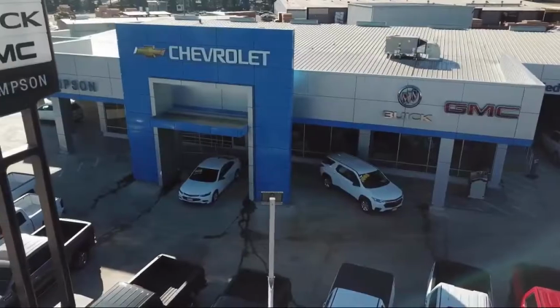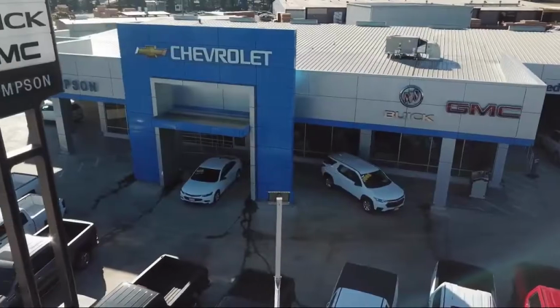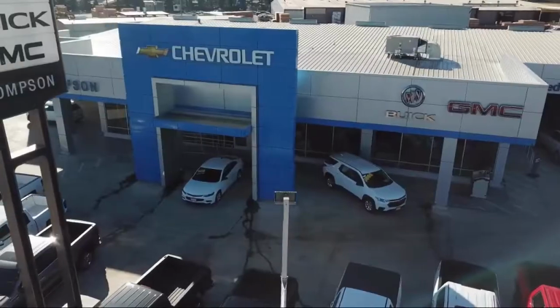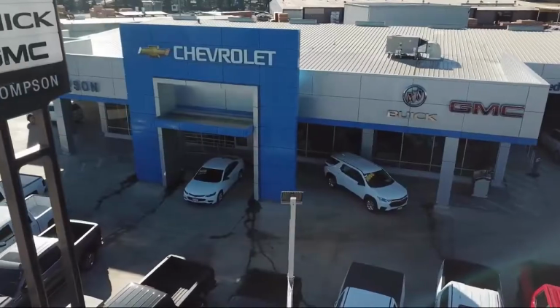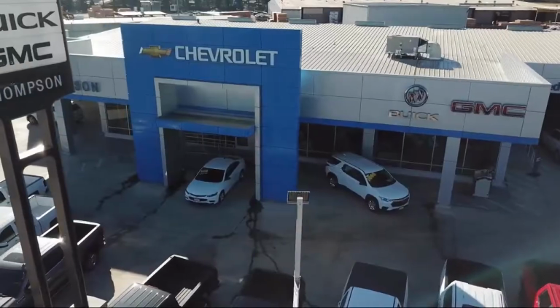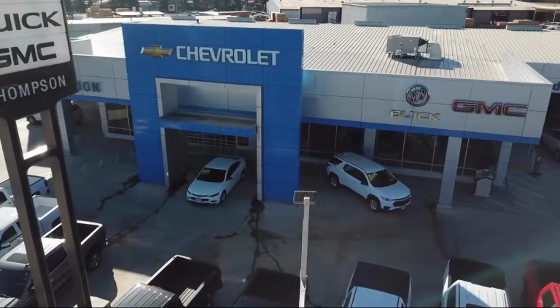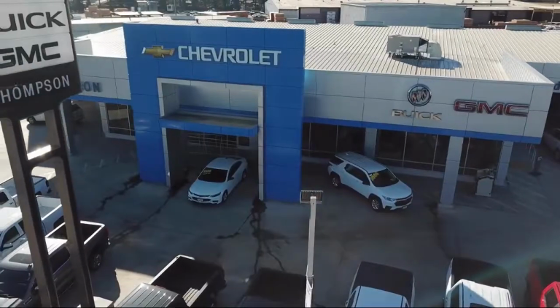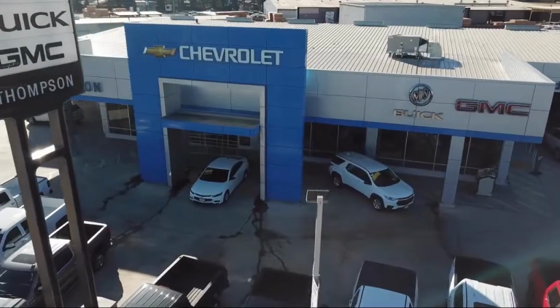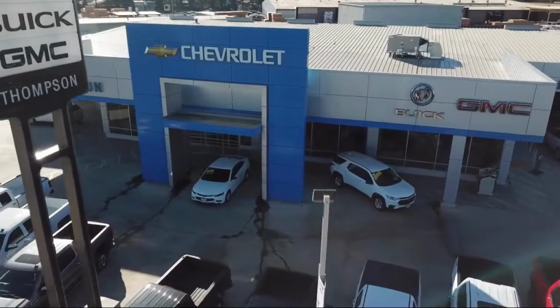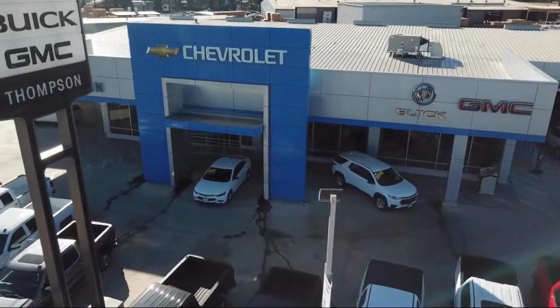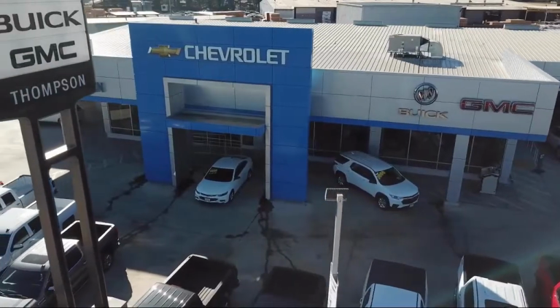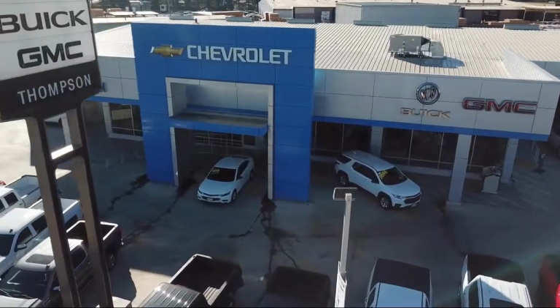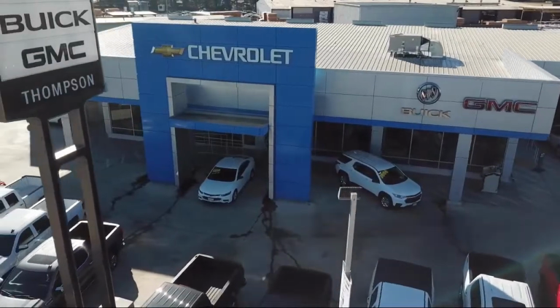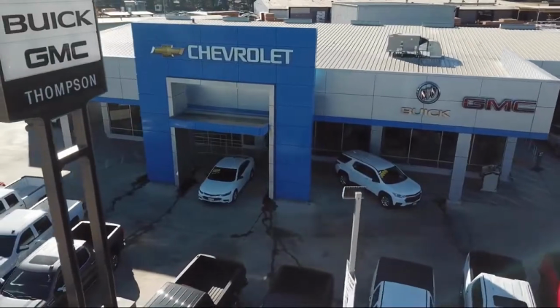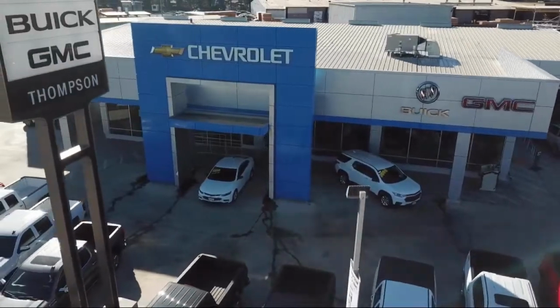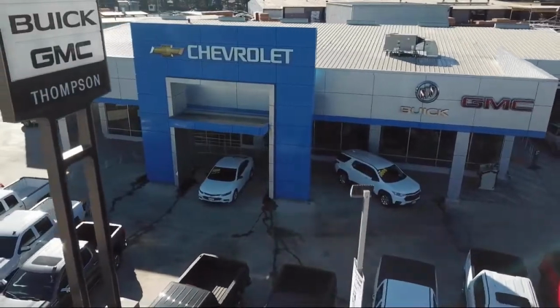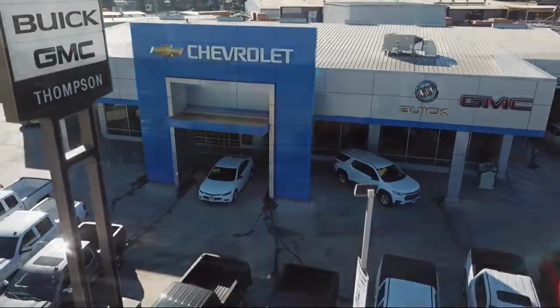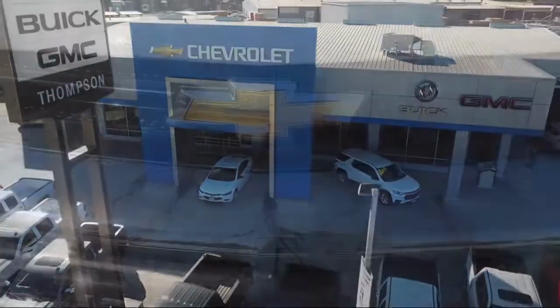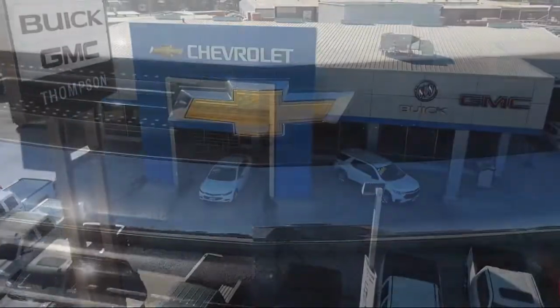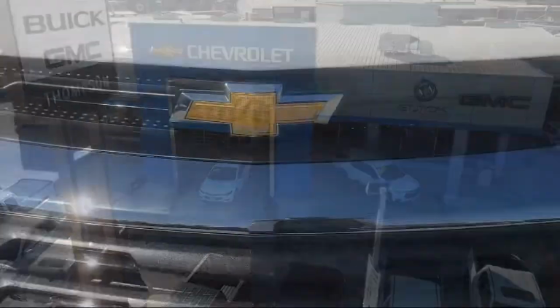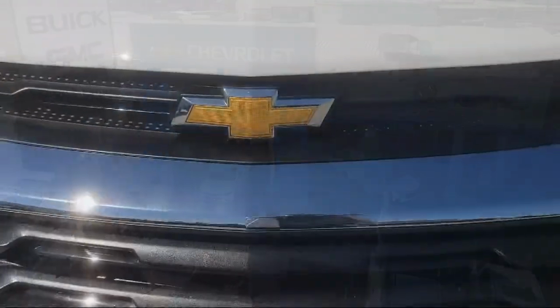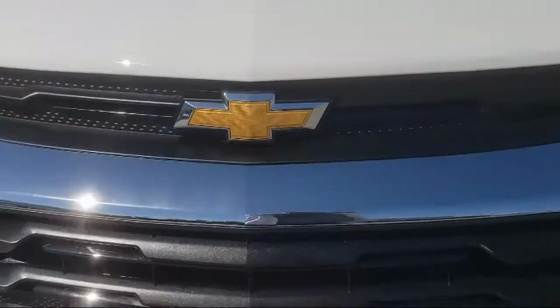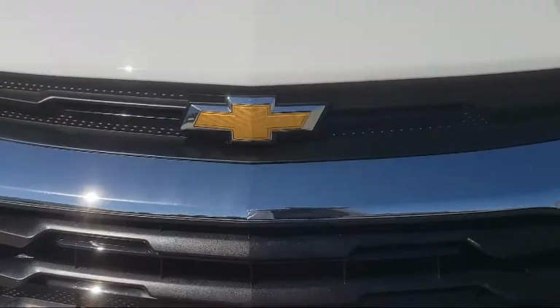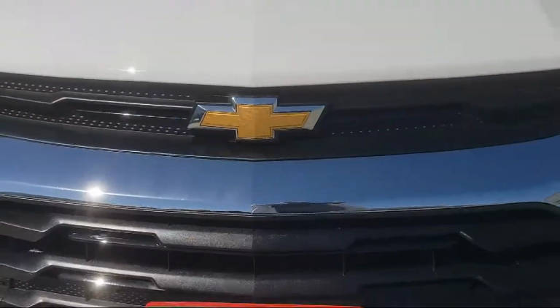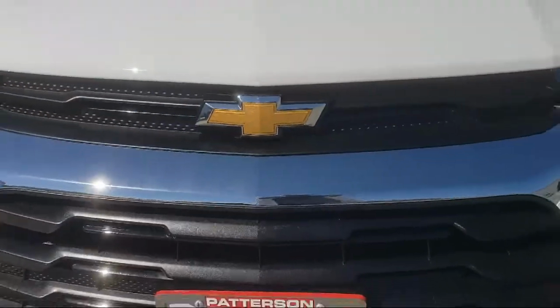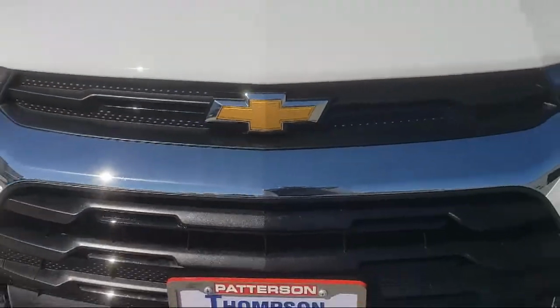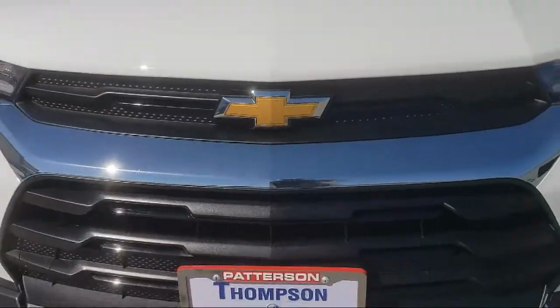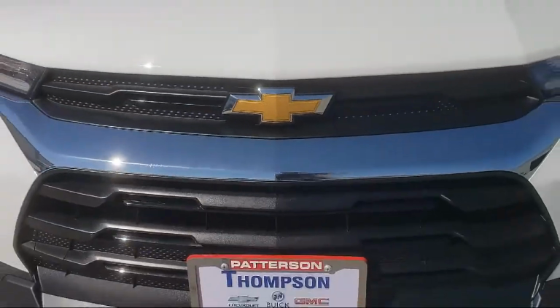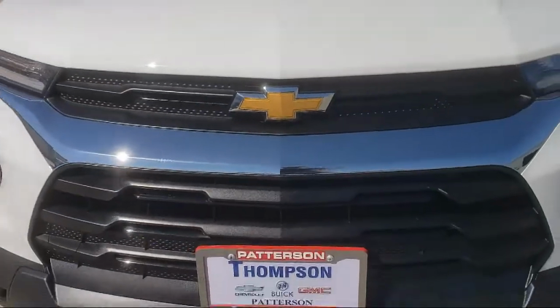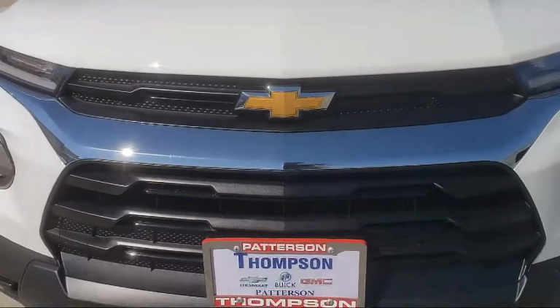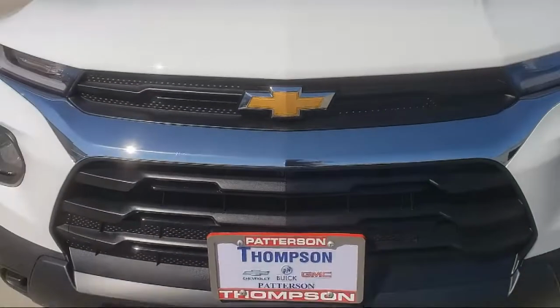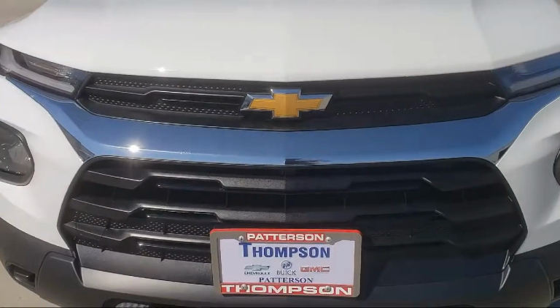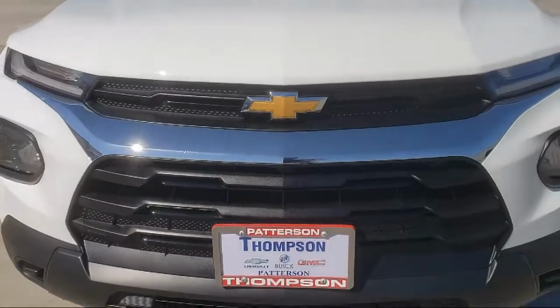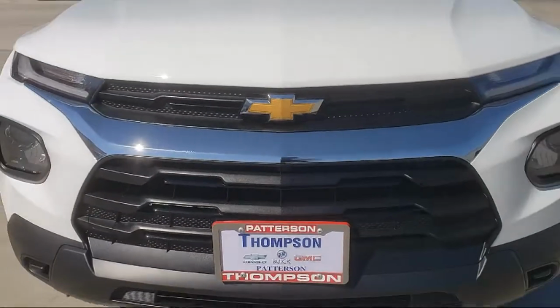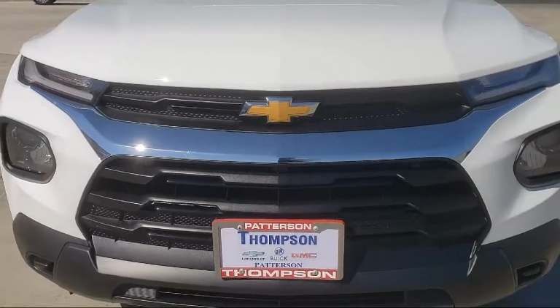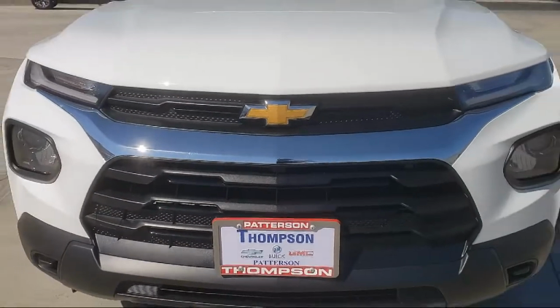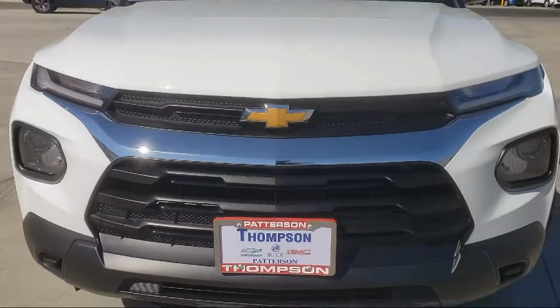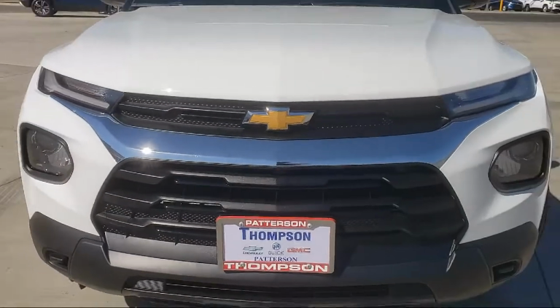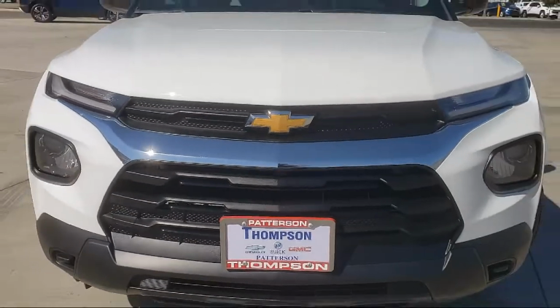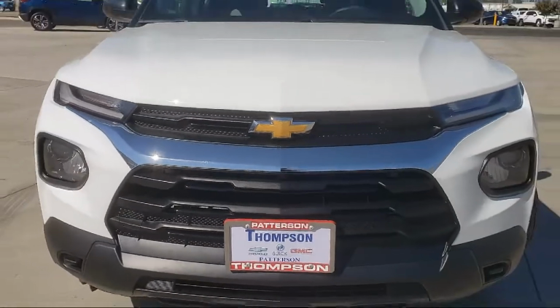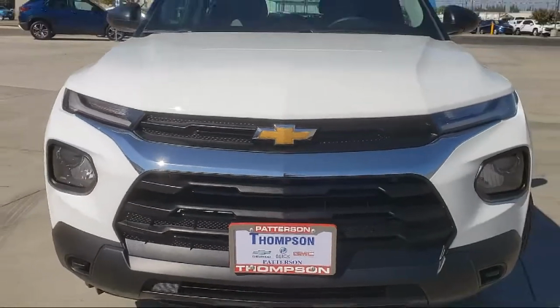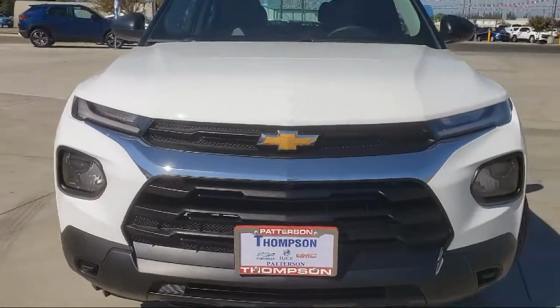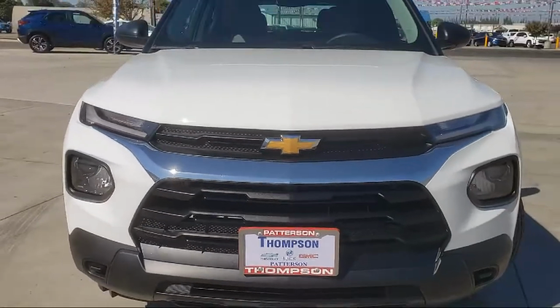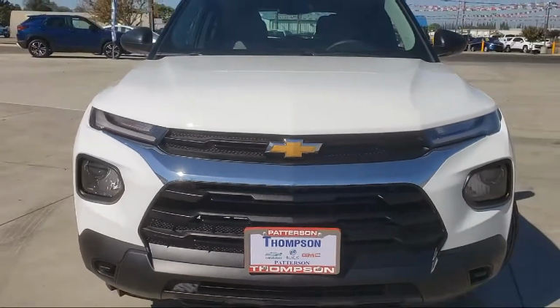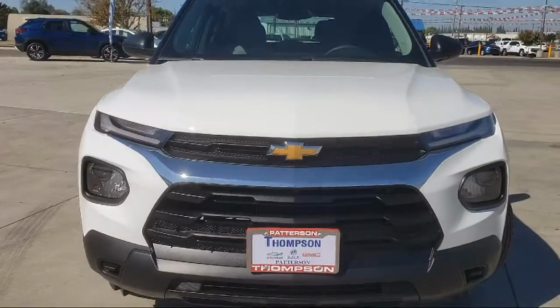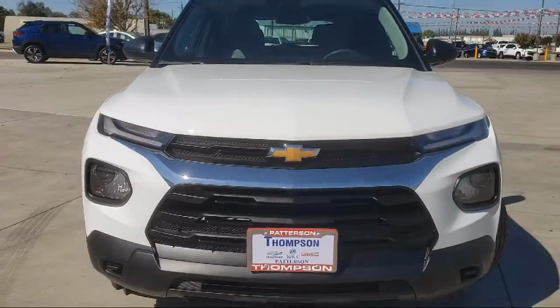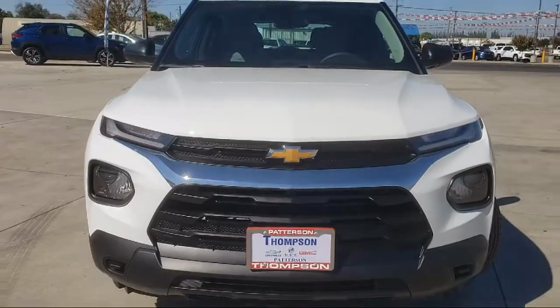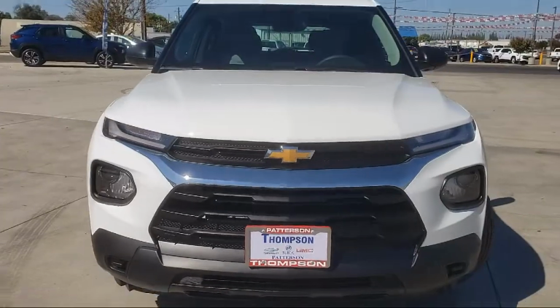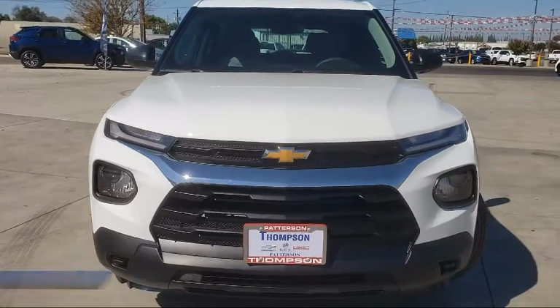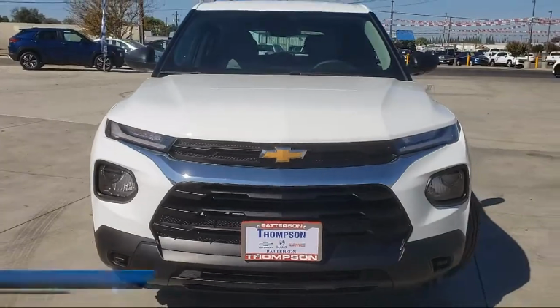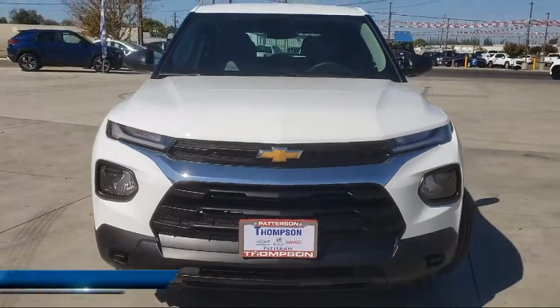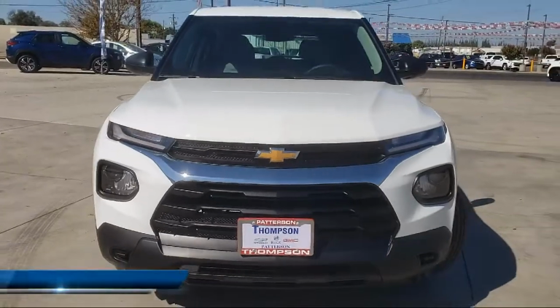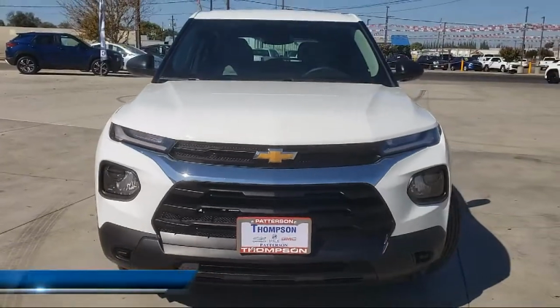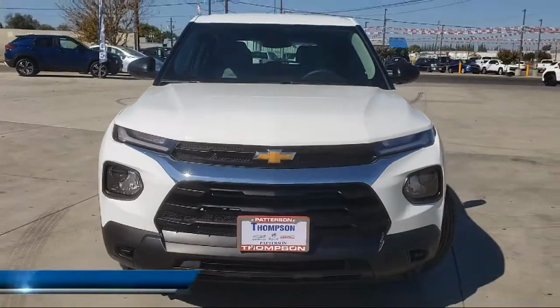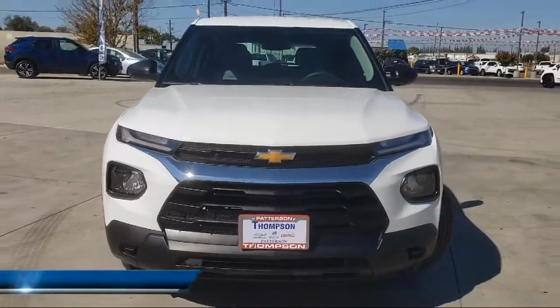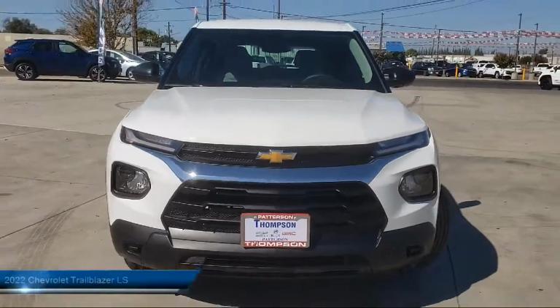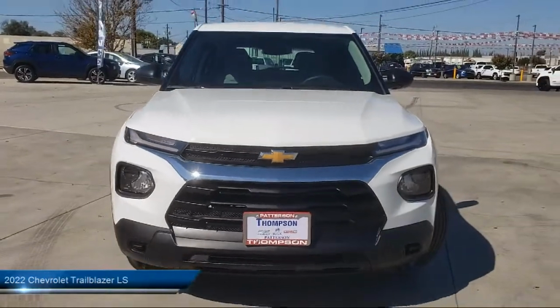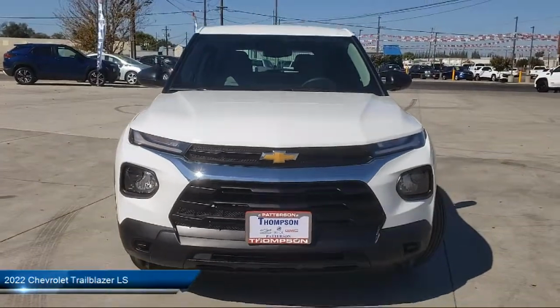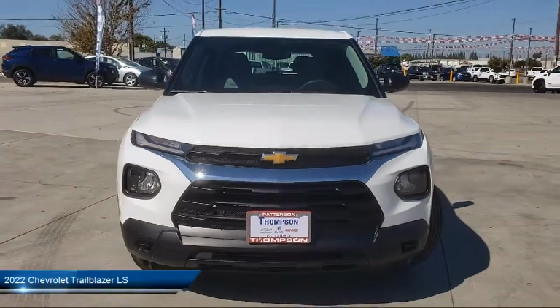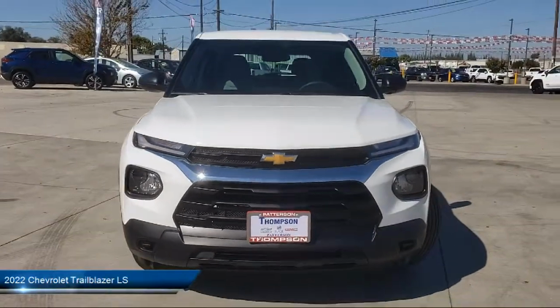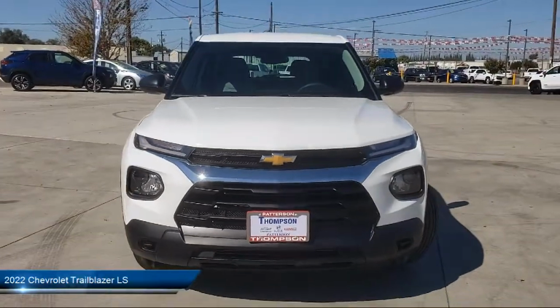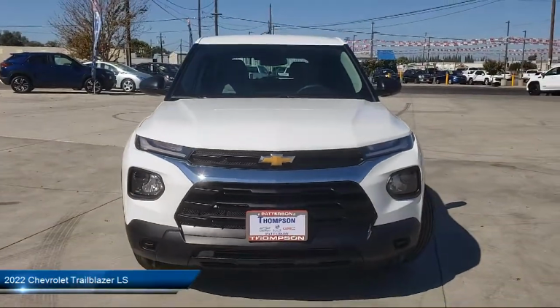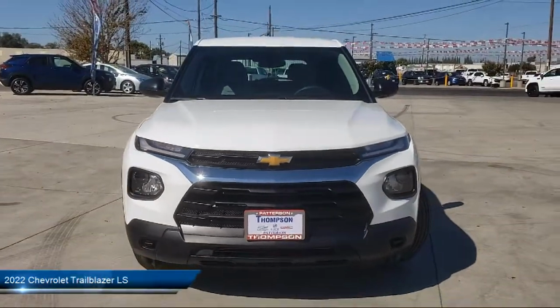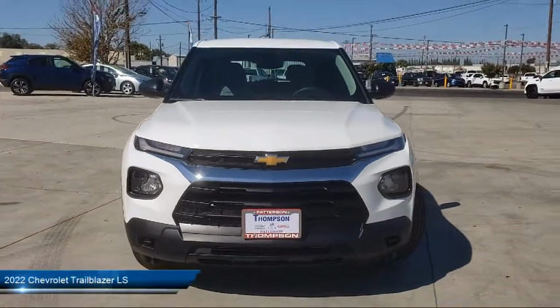Welcome to Thompson Chevrolet. Here's a look at one of our new Chevys from our great selection of cars, trucks, and SUVs.